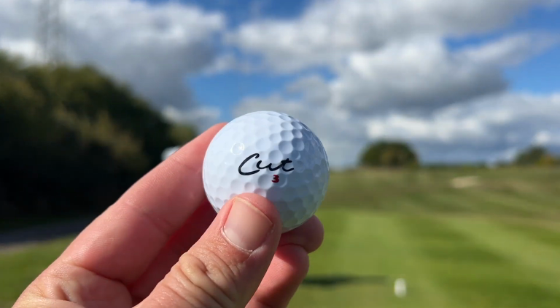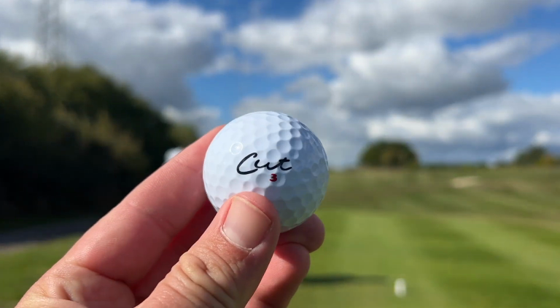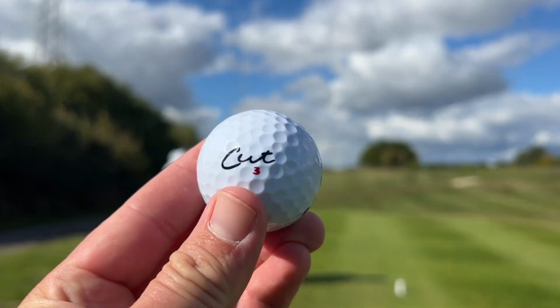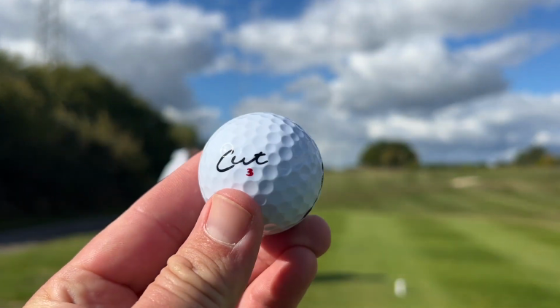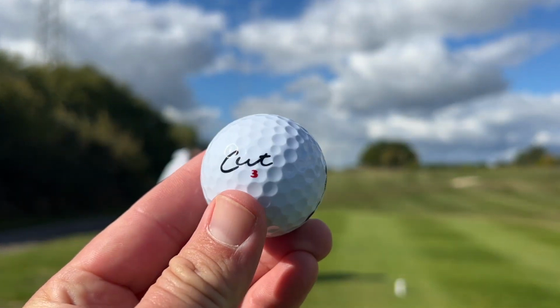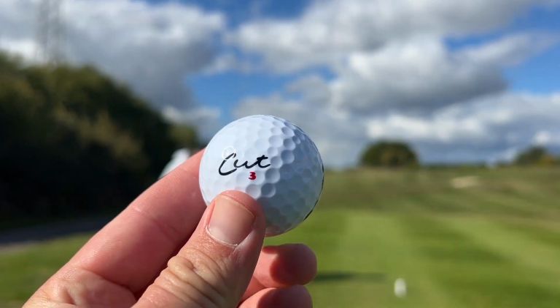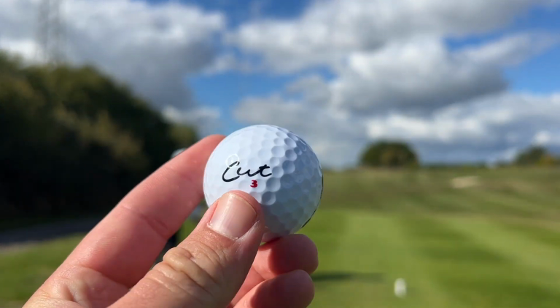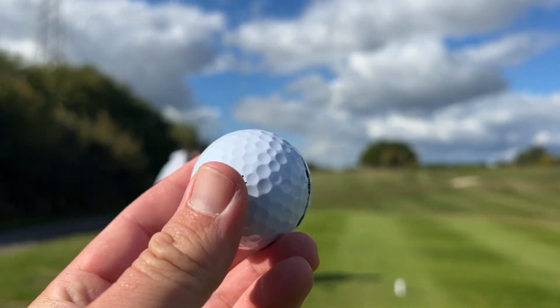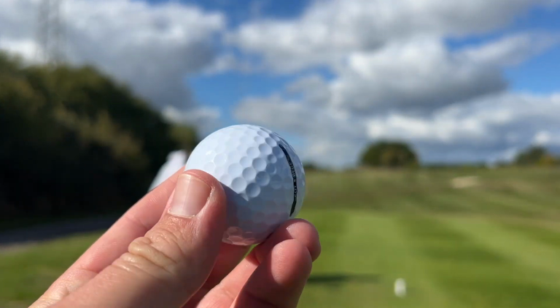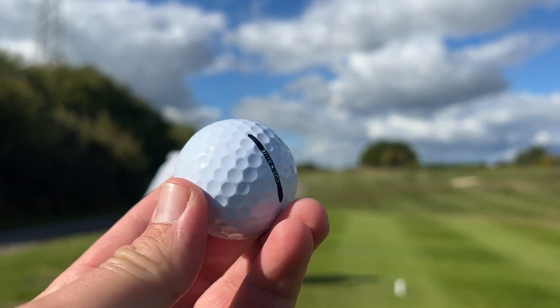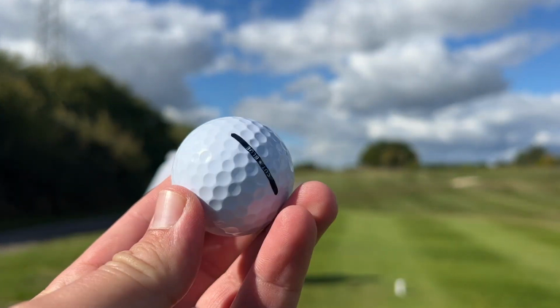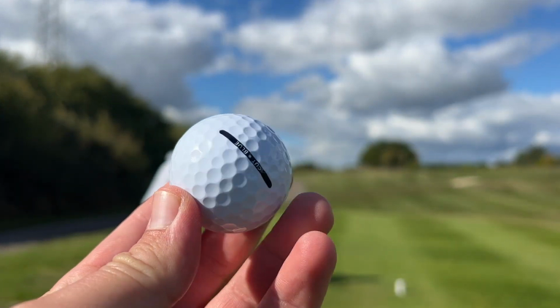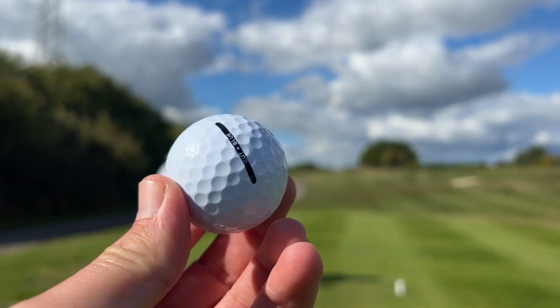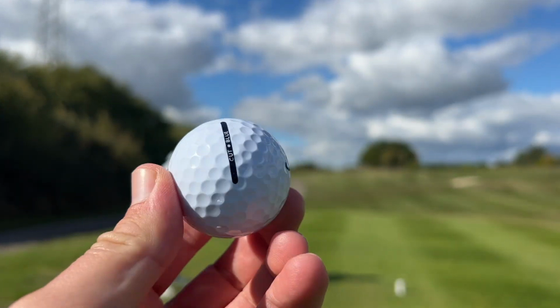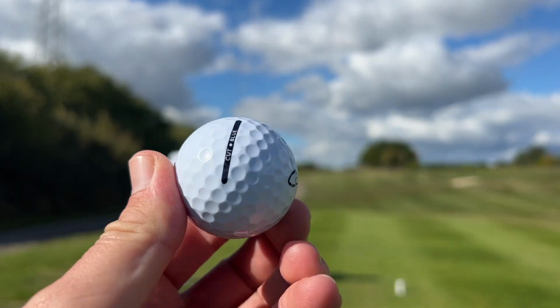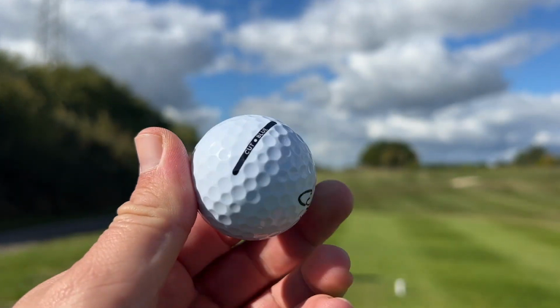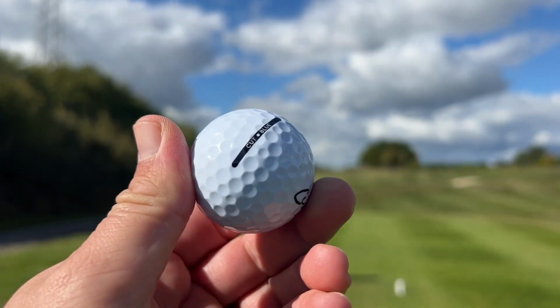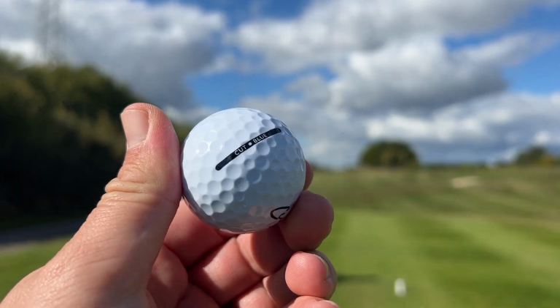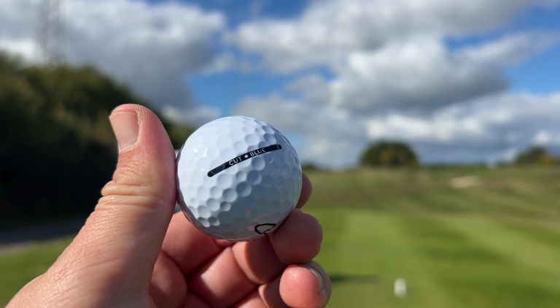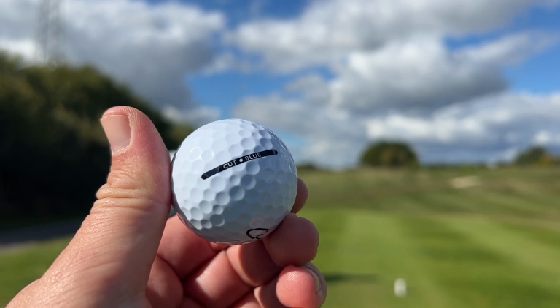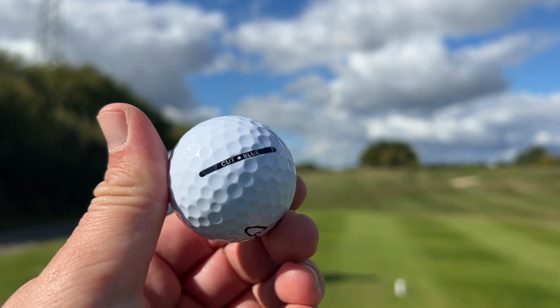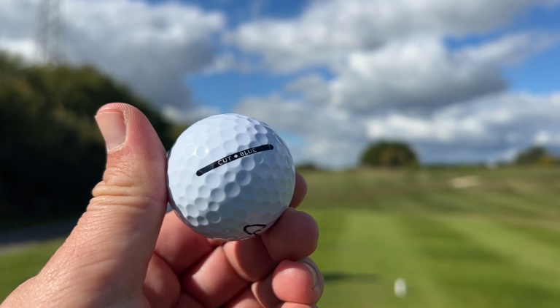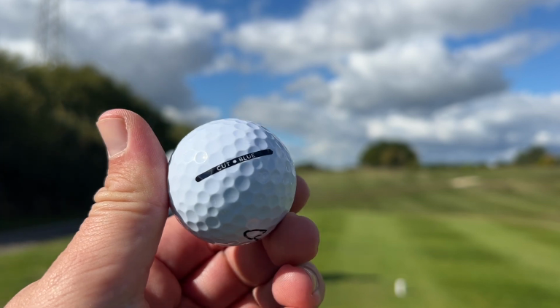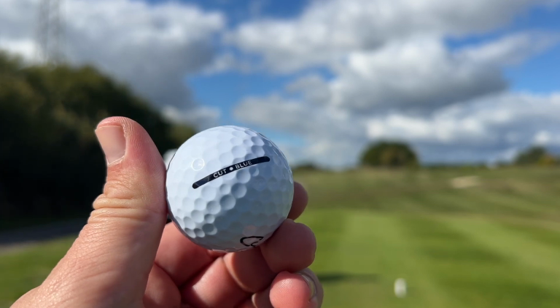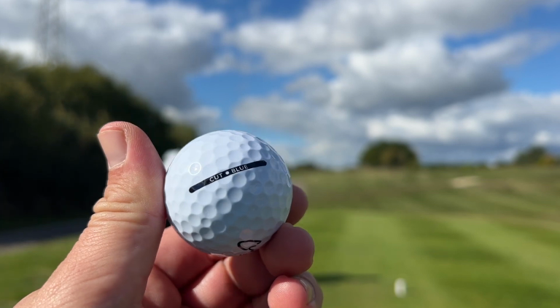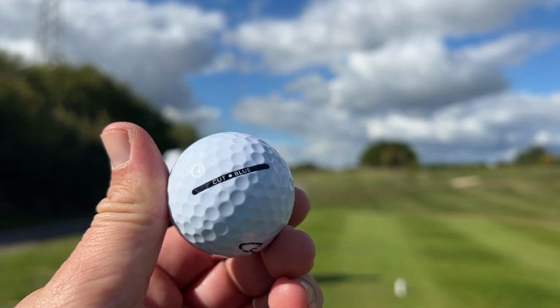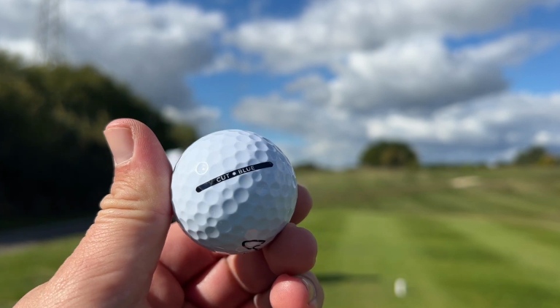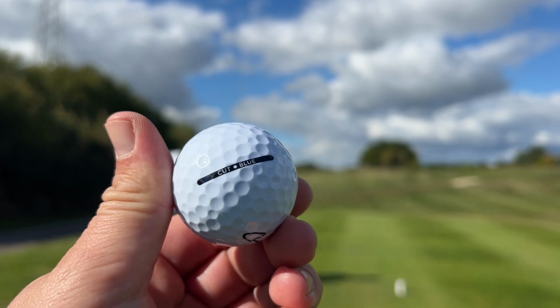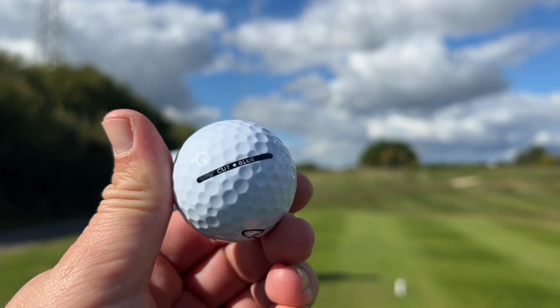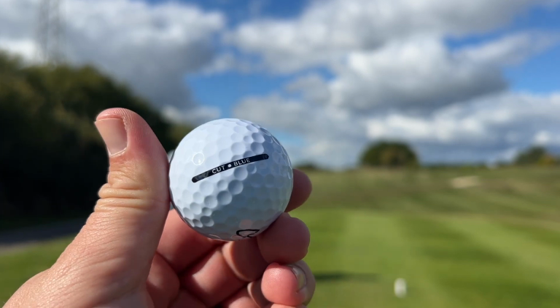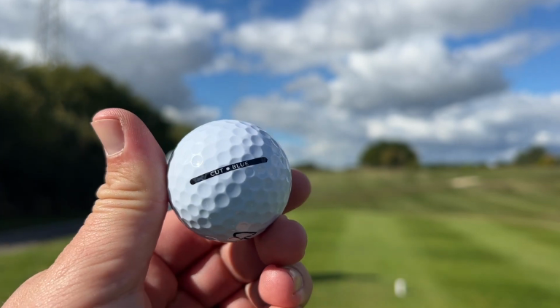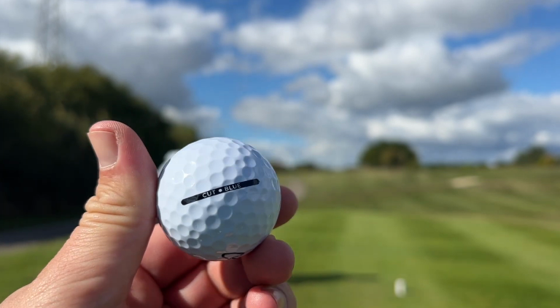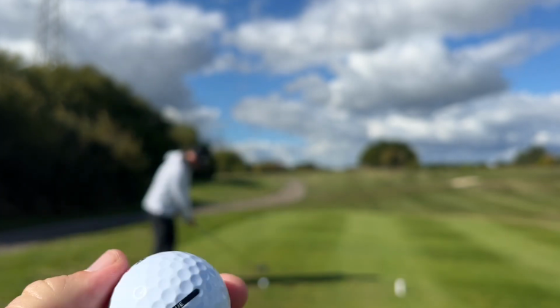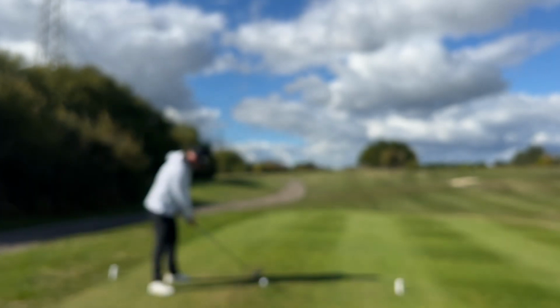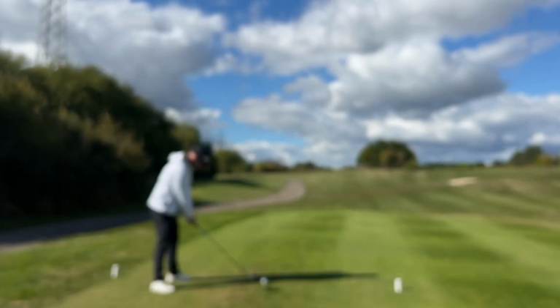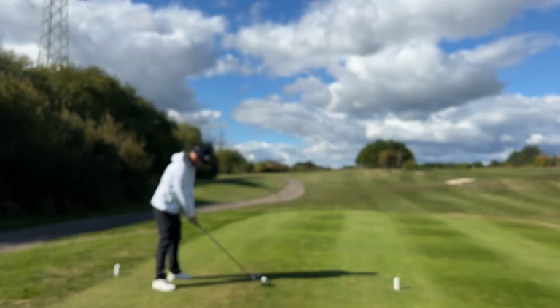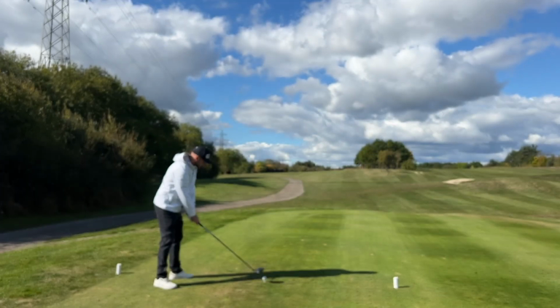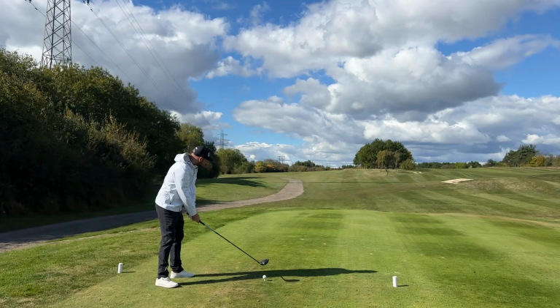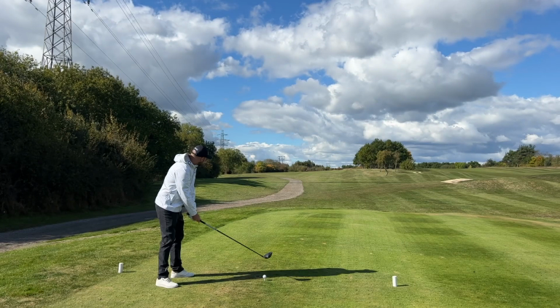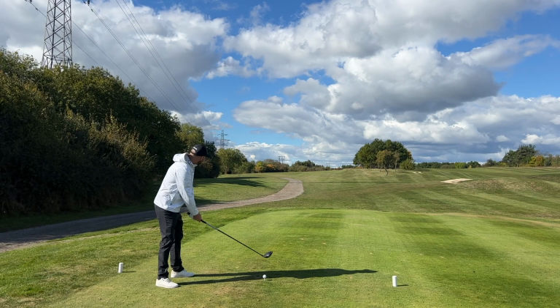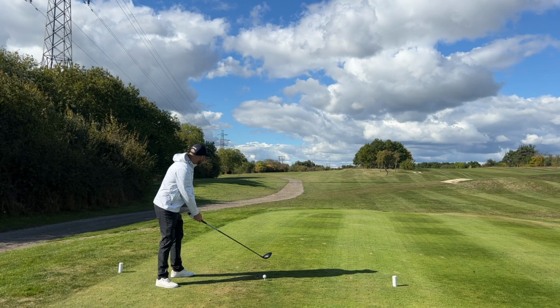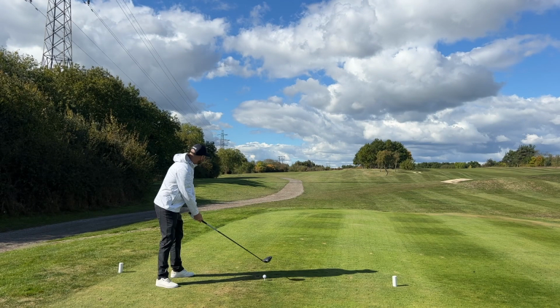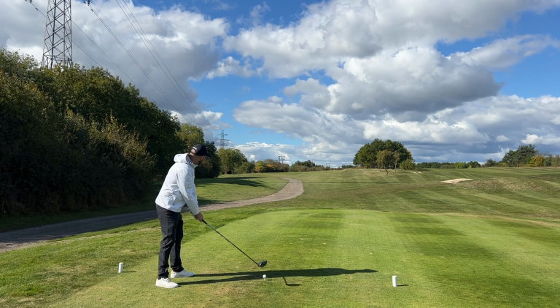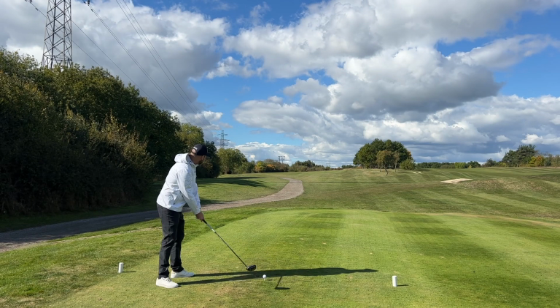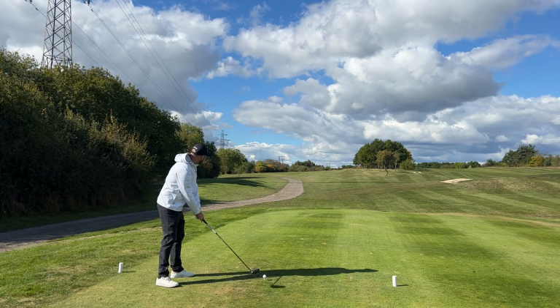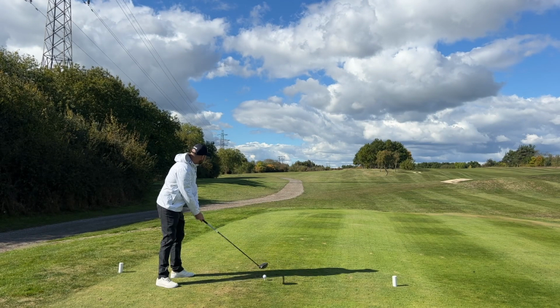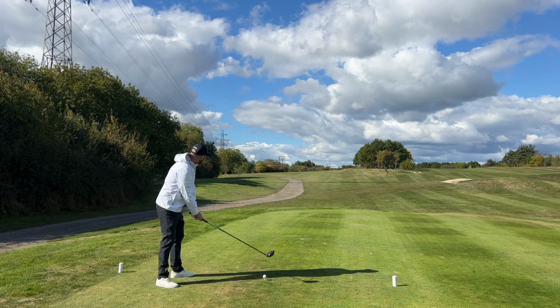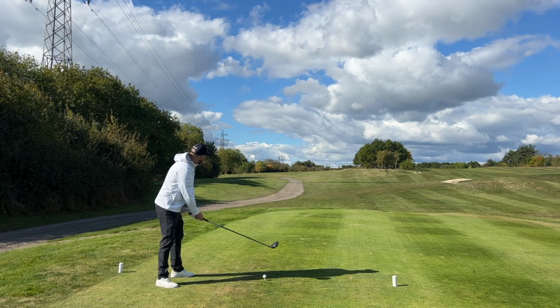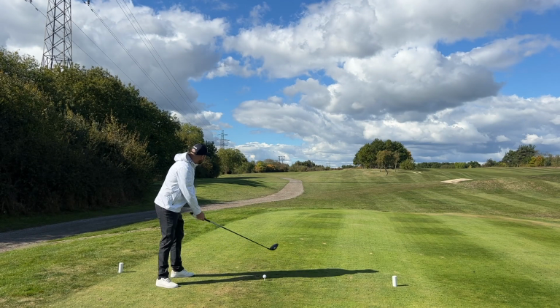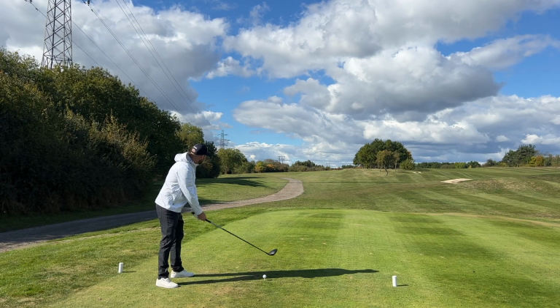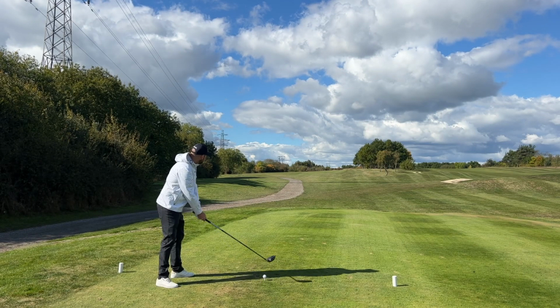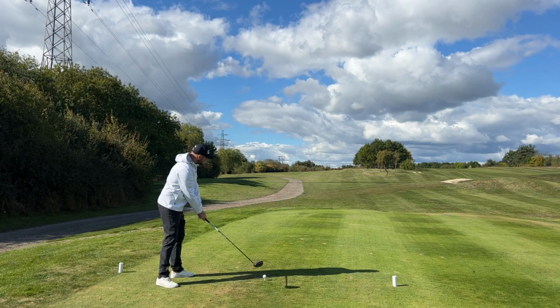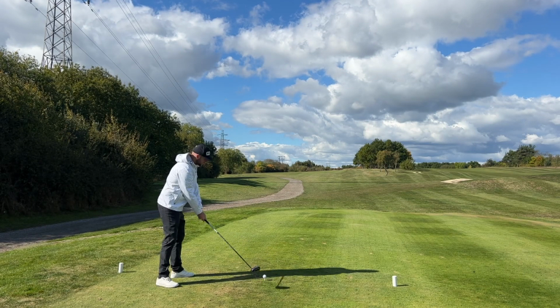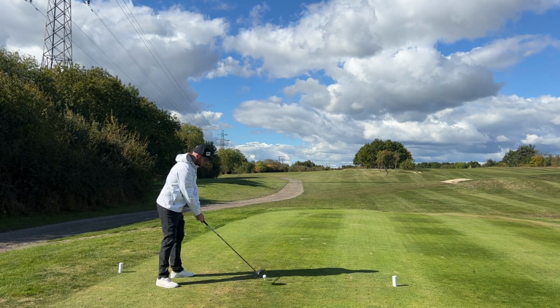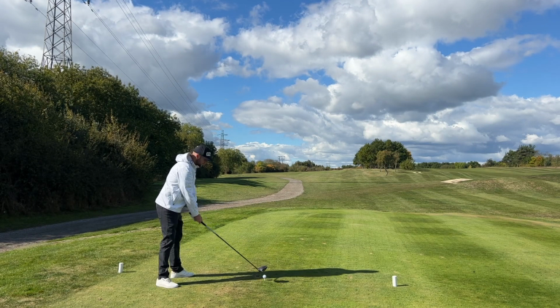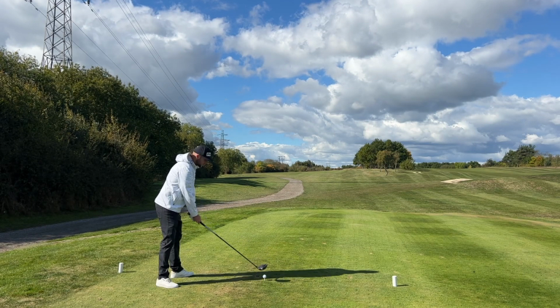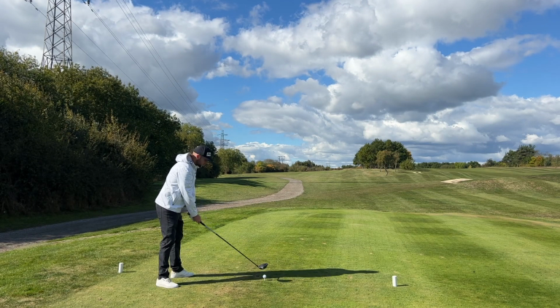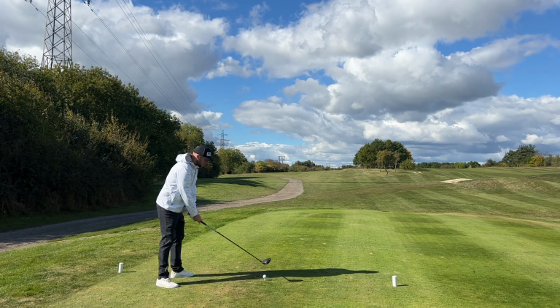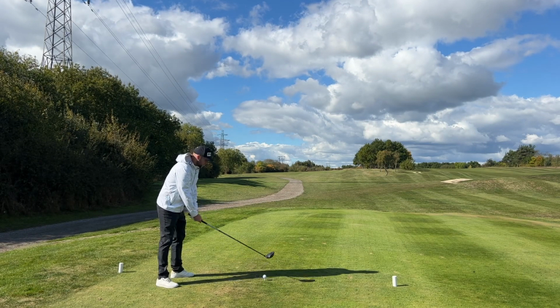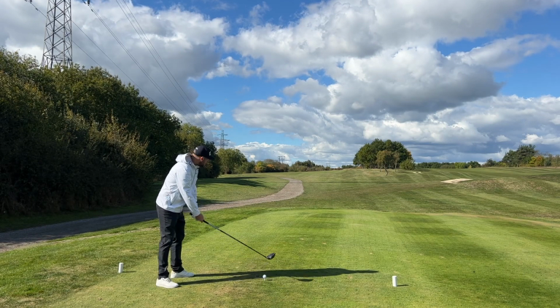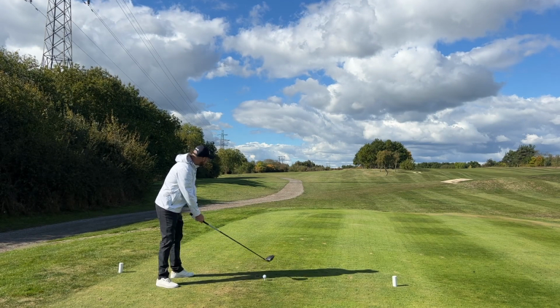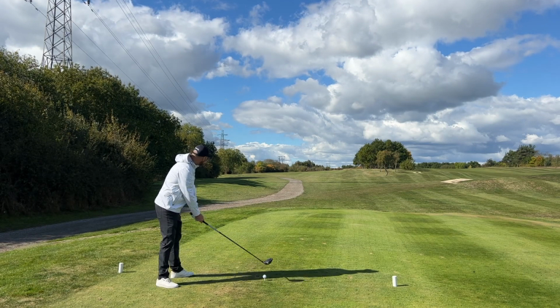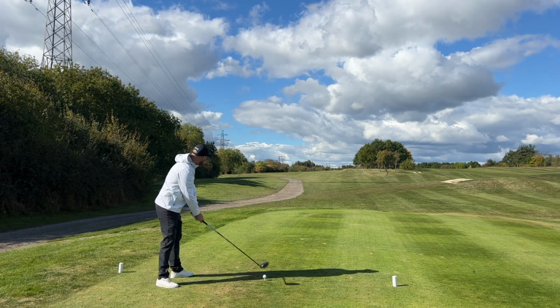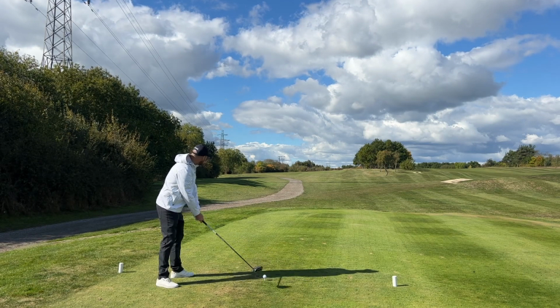These are Cut Golf, and they are Cut Blue. They do gray and white as well.